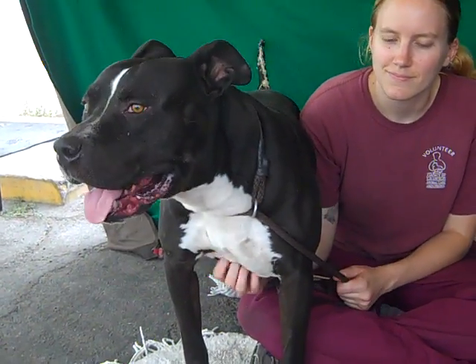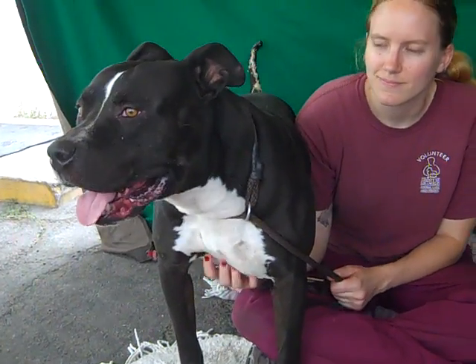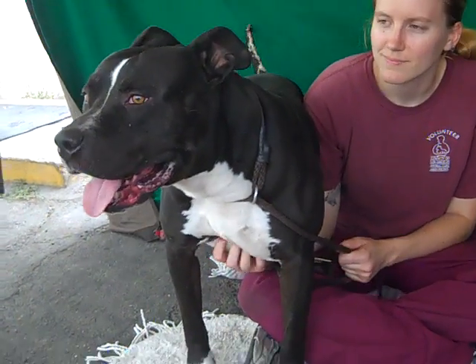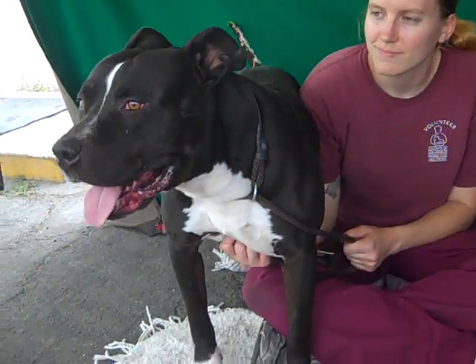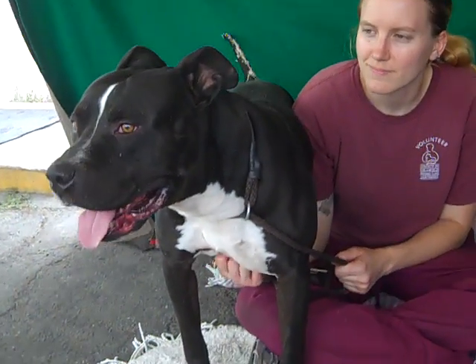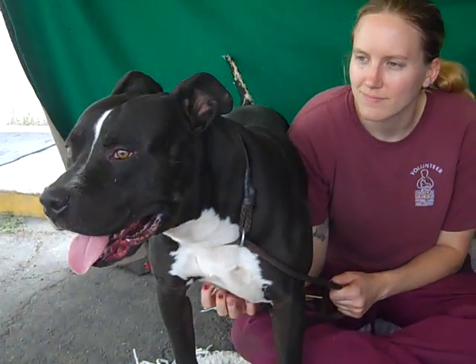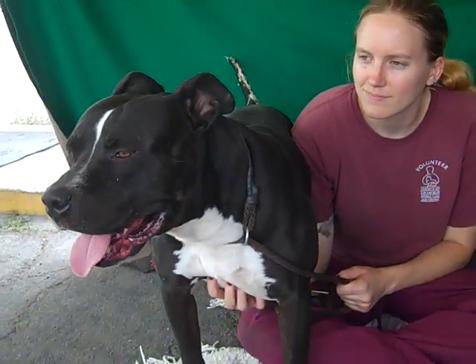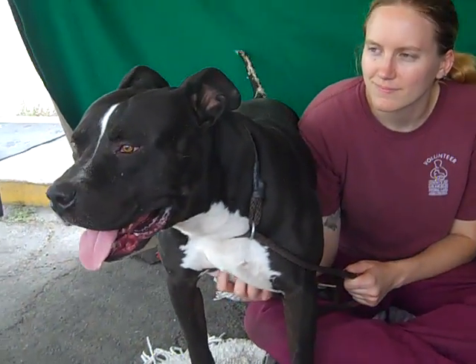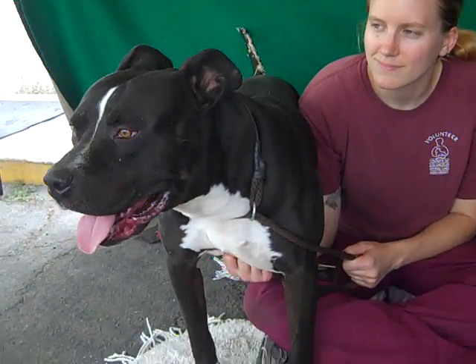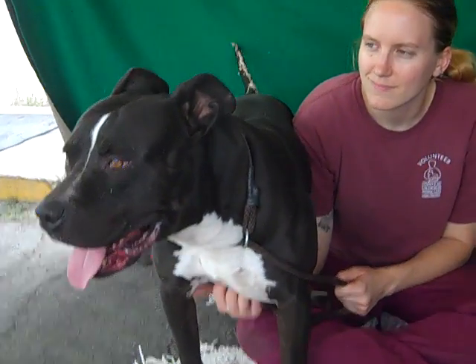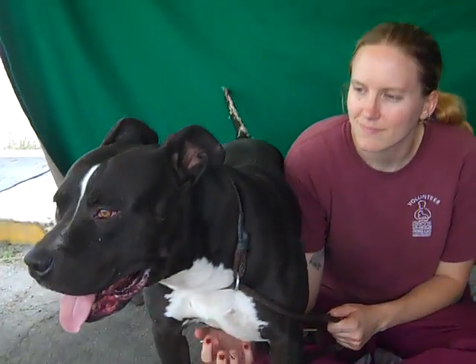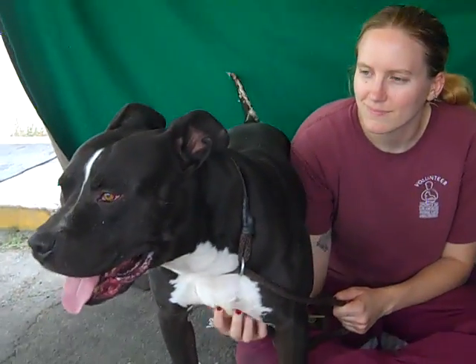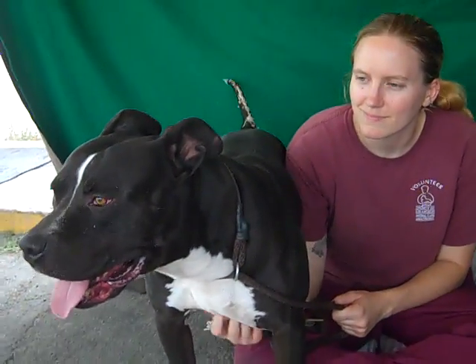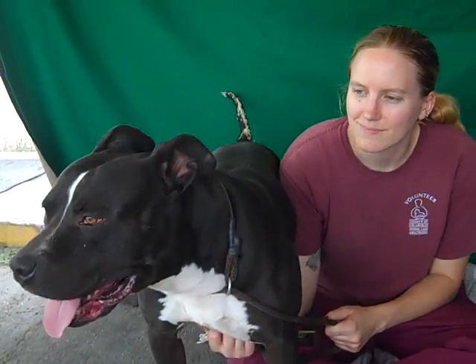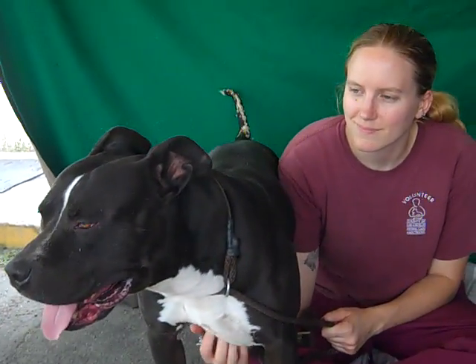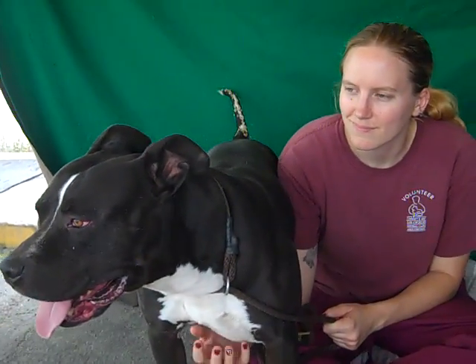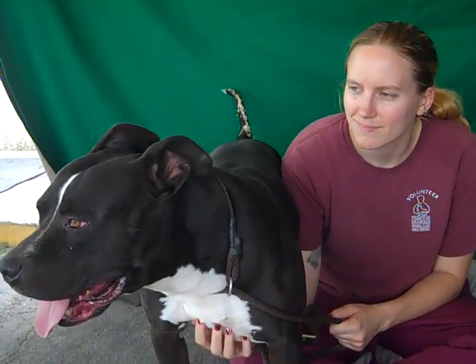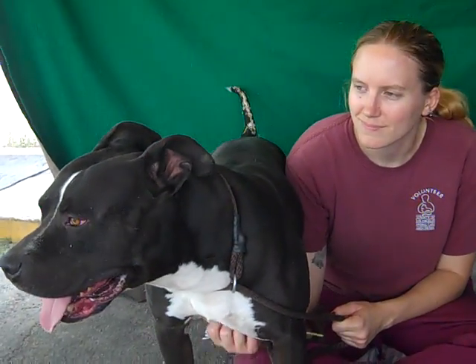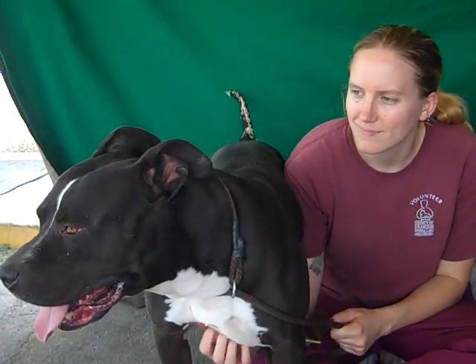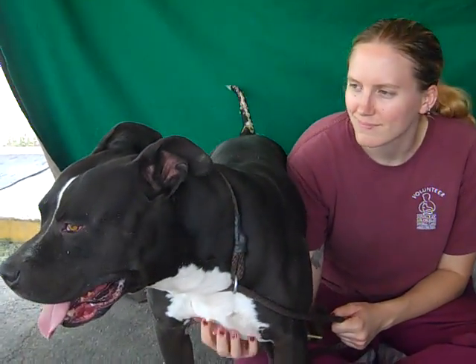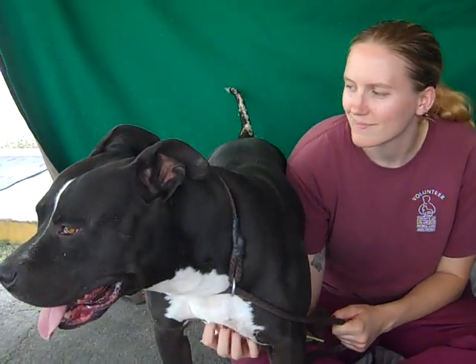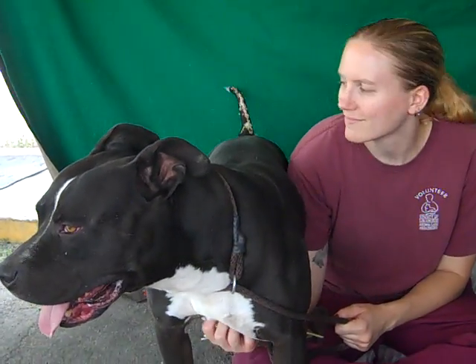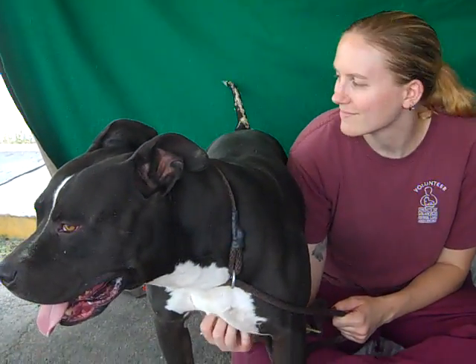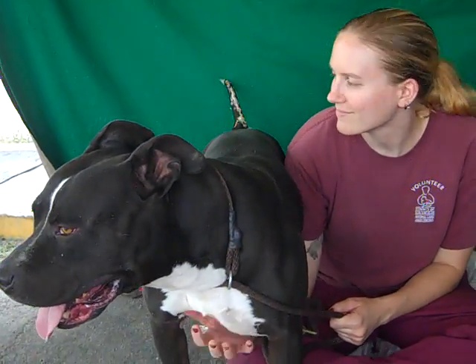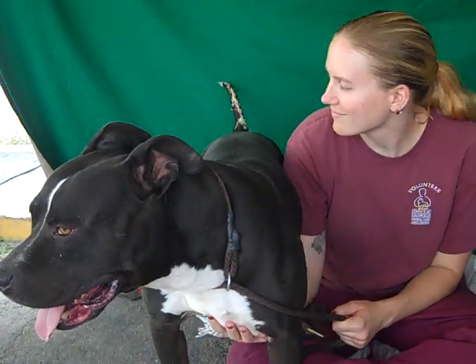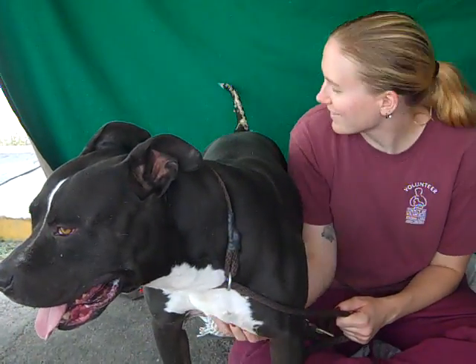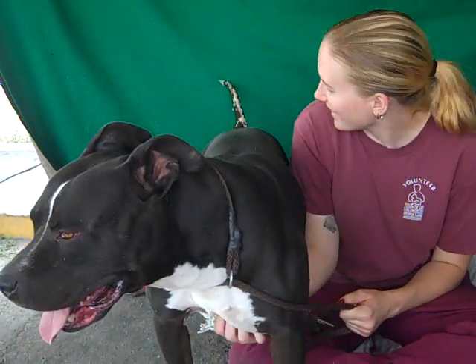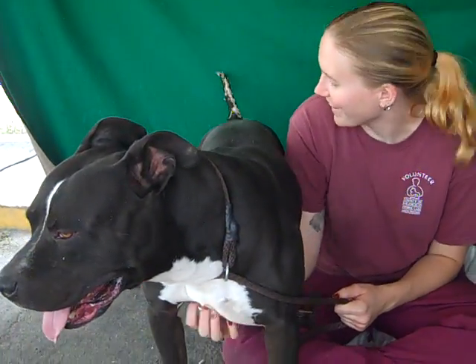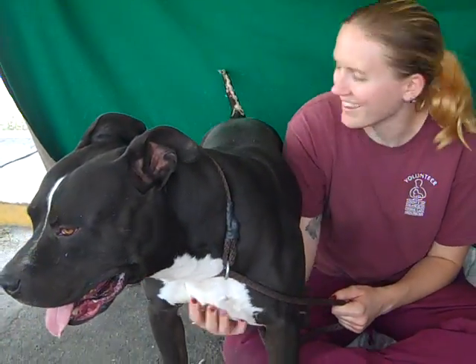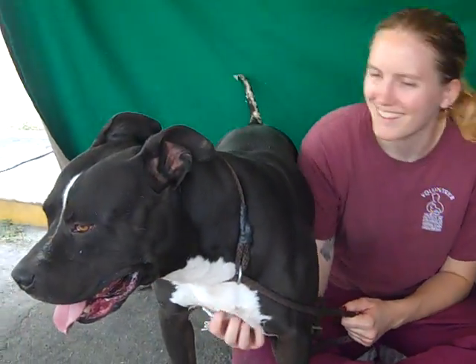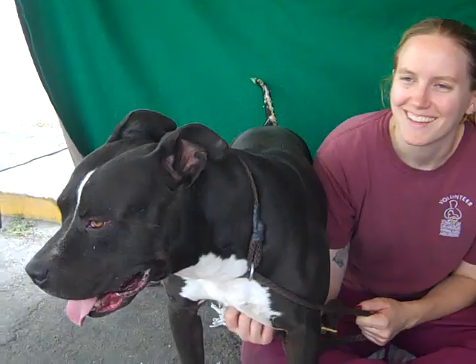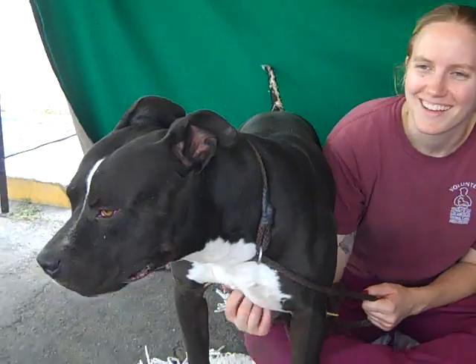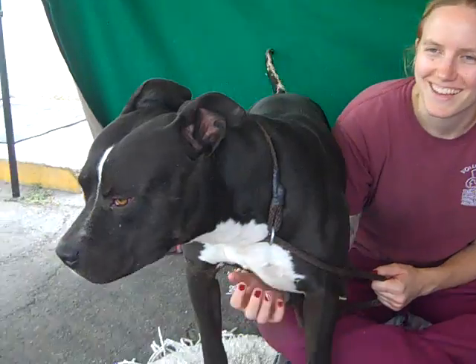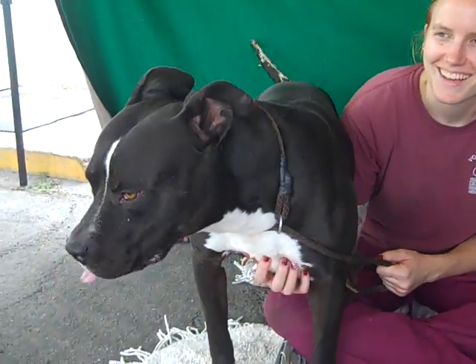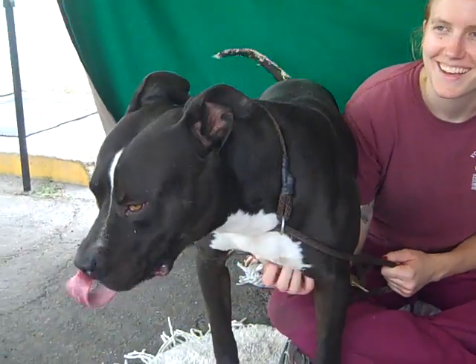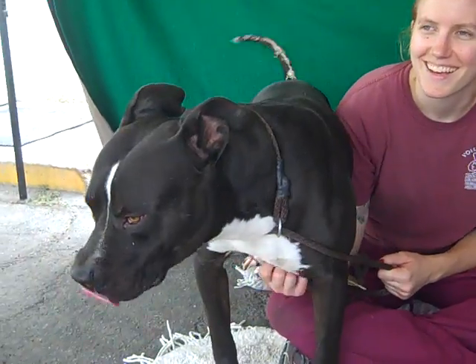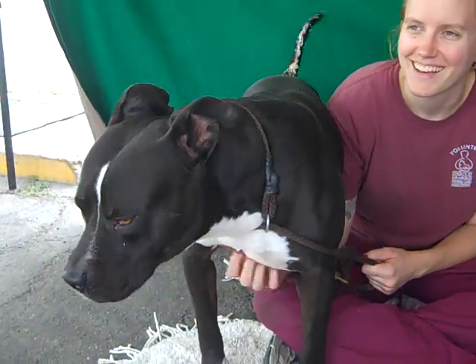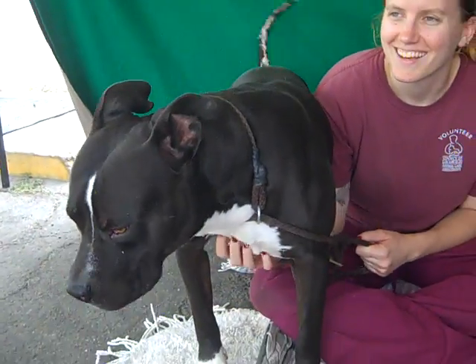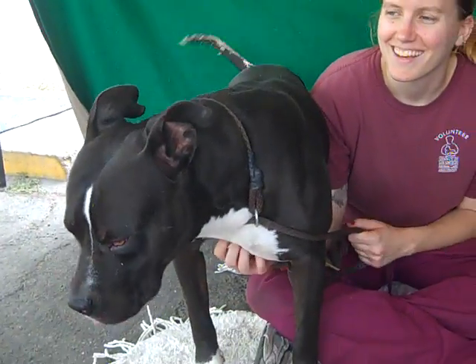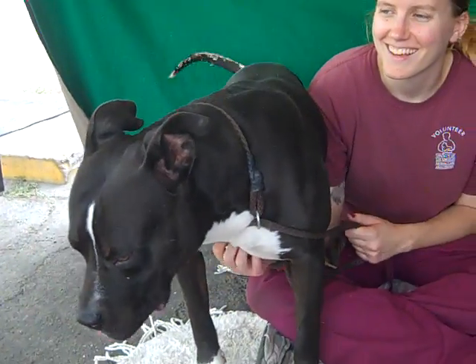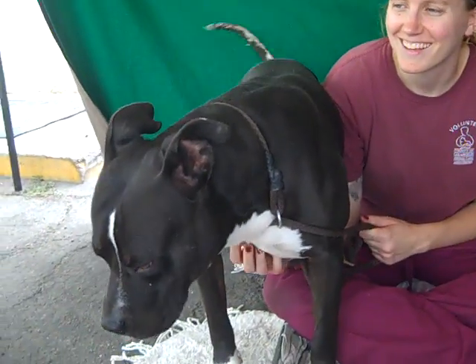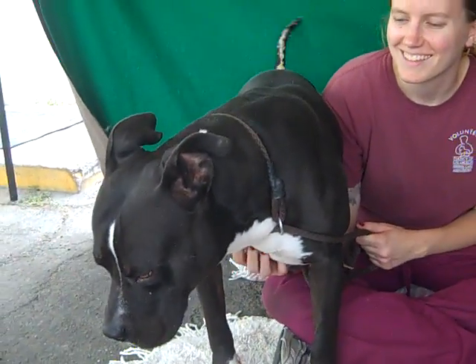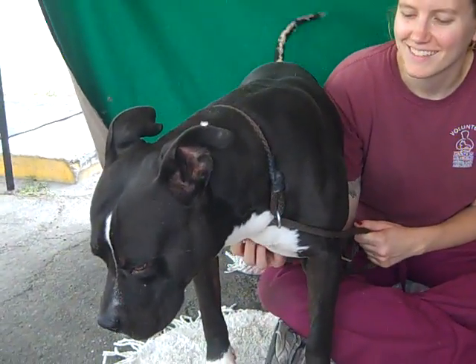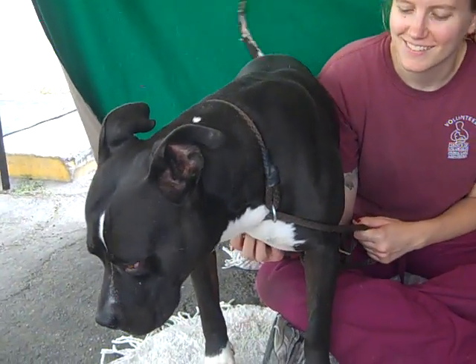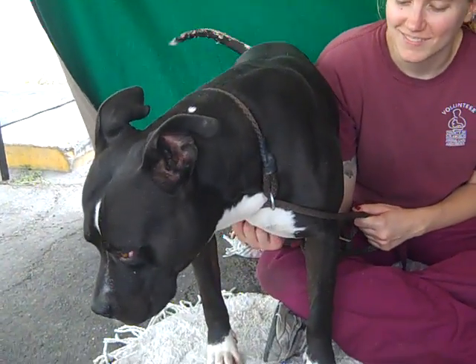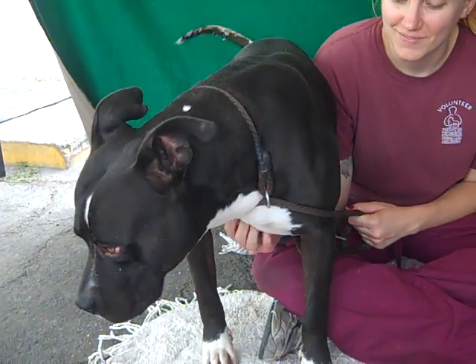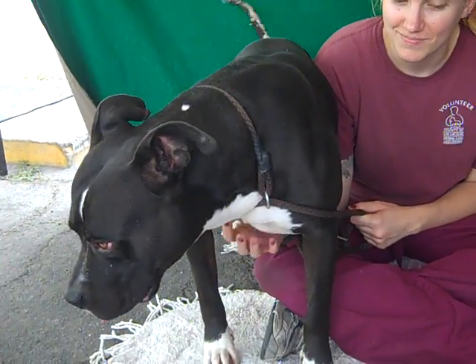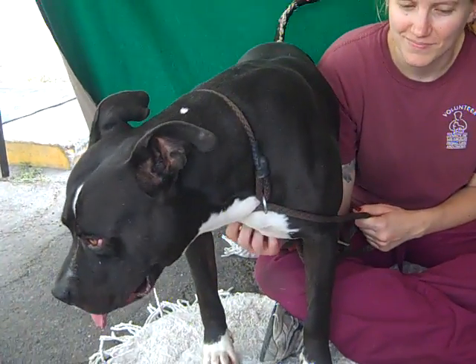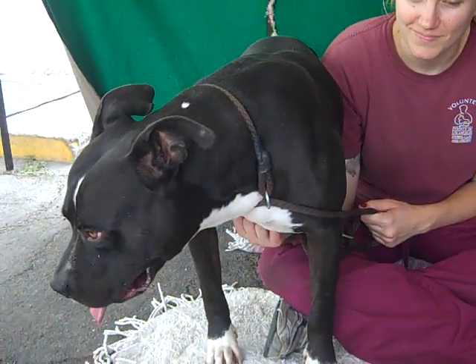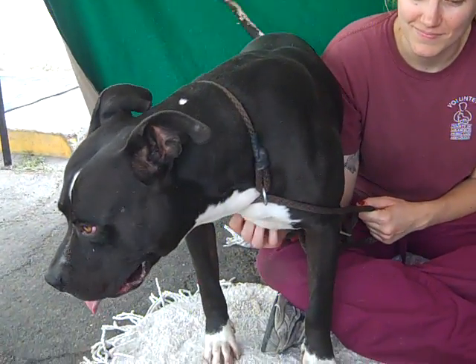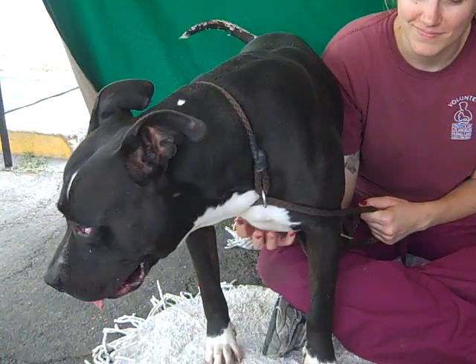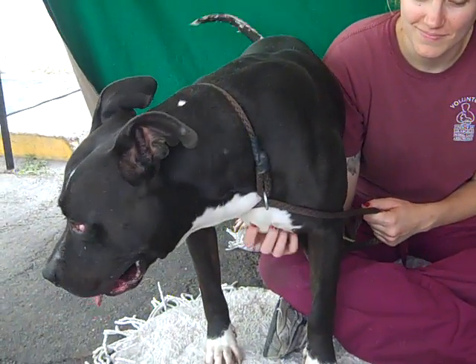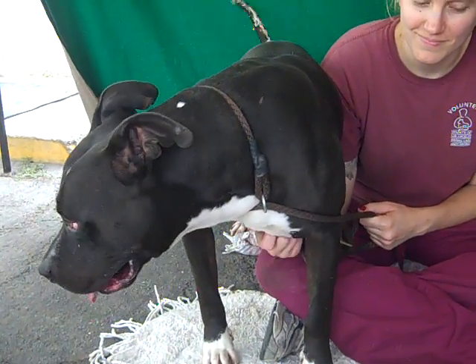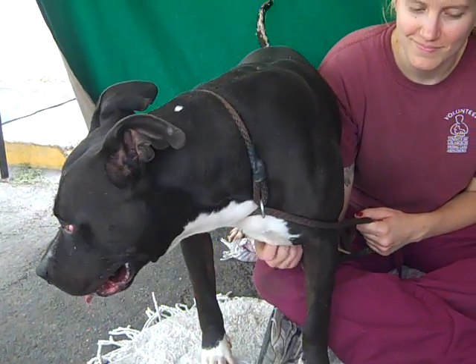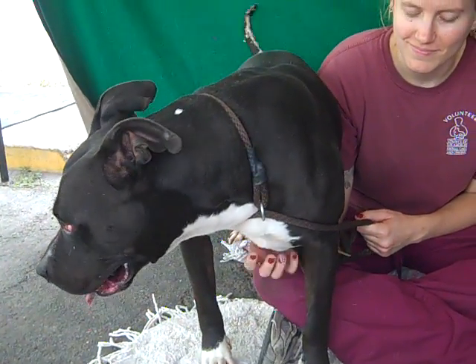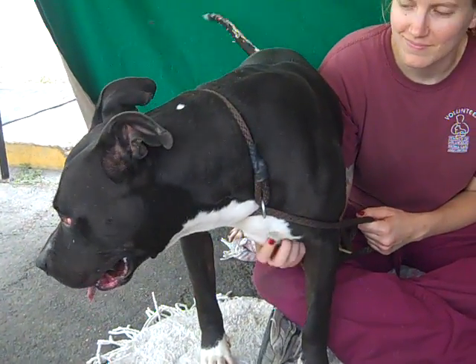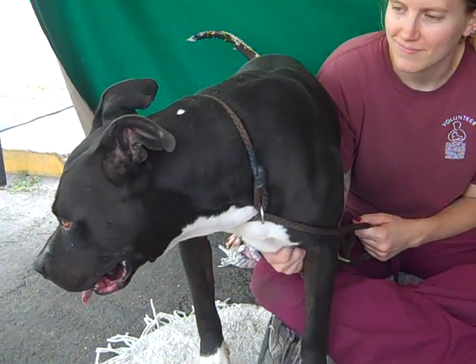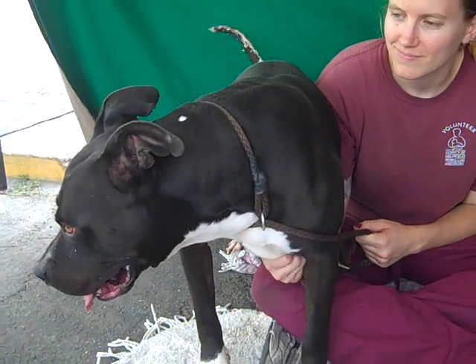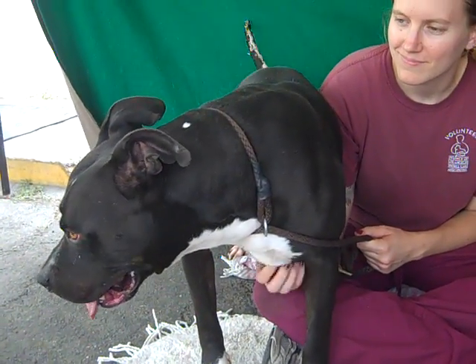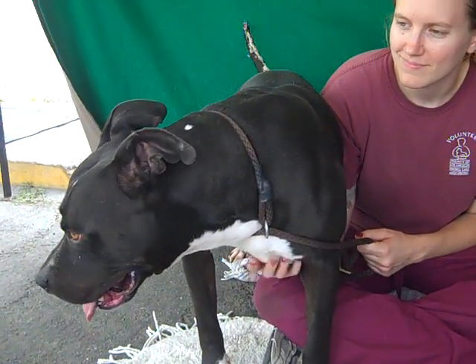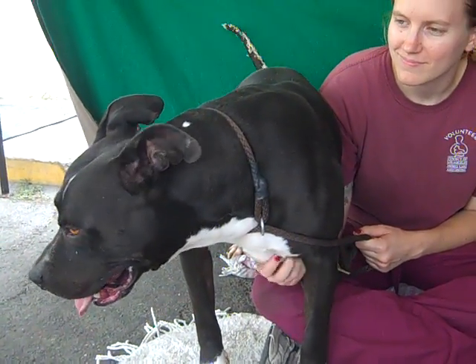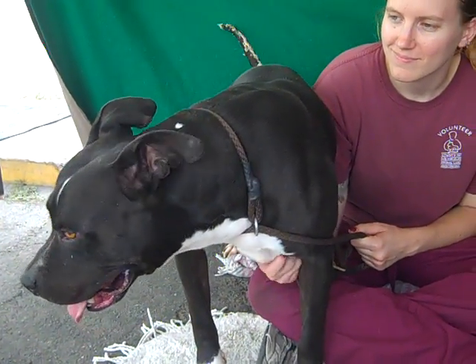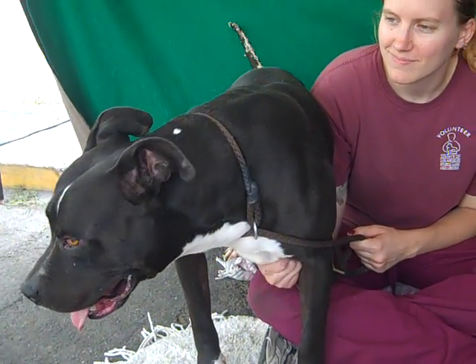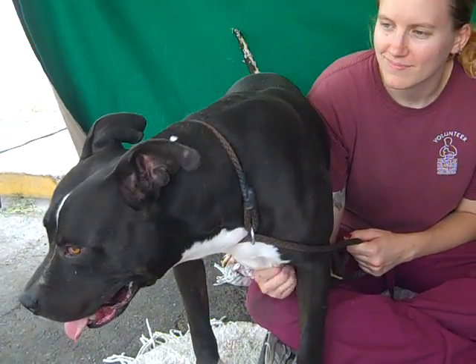Some of the white doesn't count — he somehow got paint on his tail, I don't know how that happened, but the white on his blaze is his, all his.